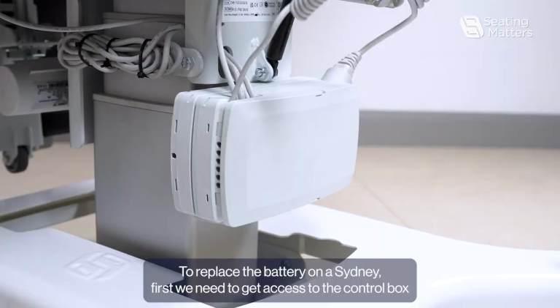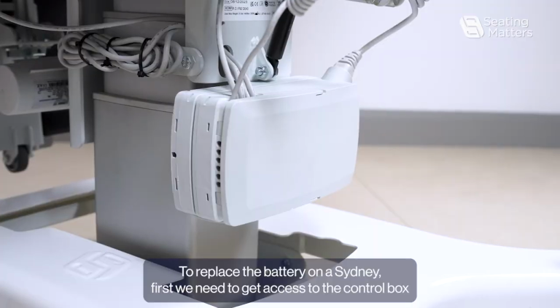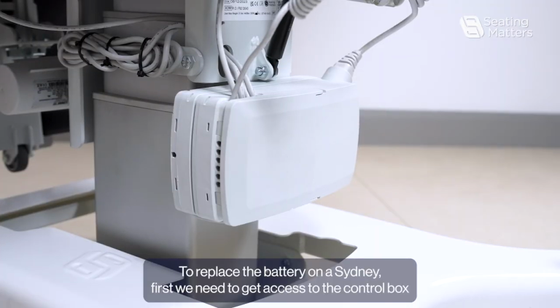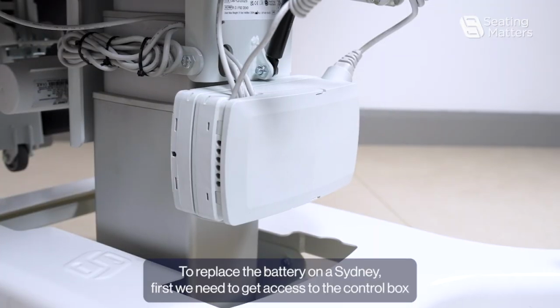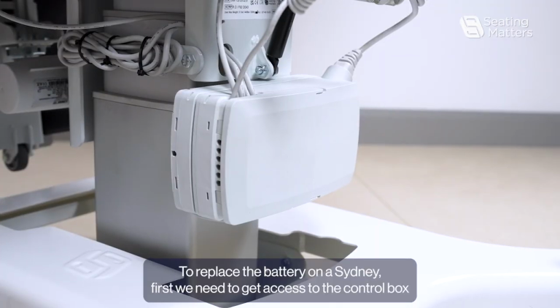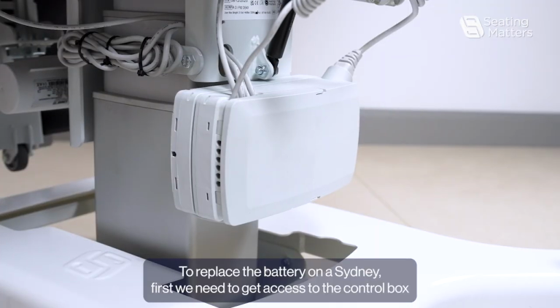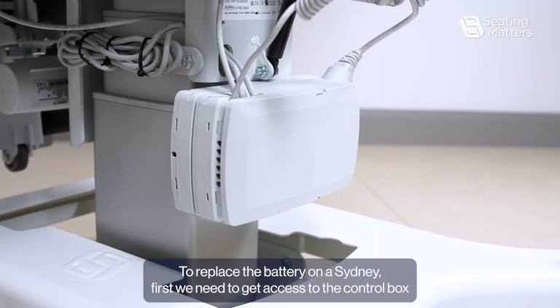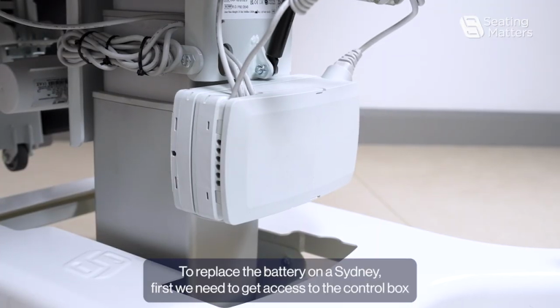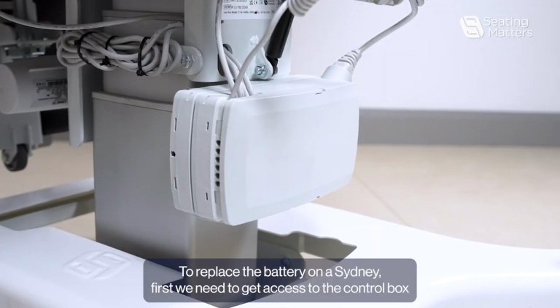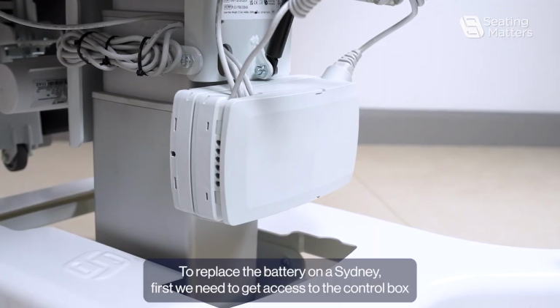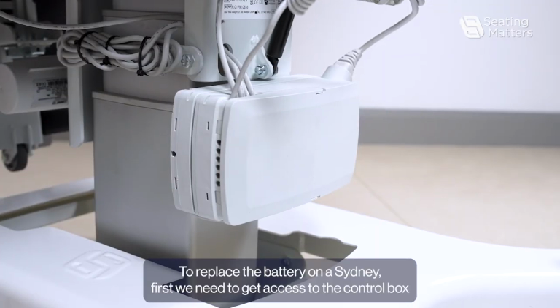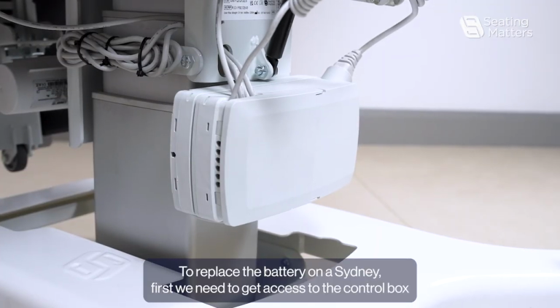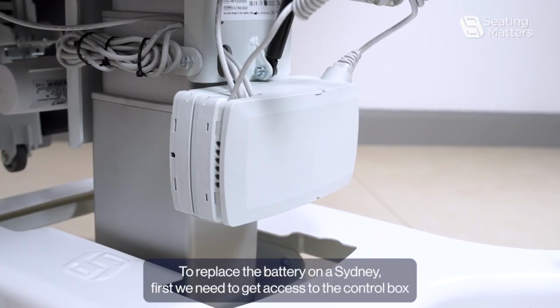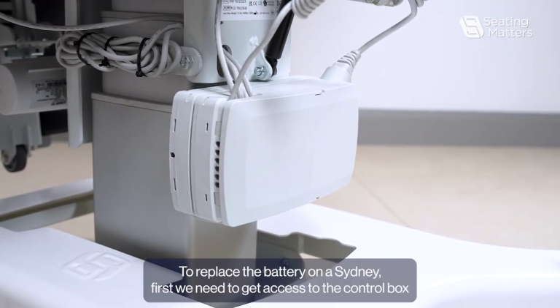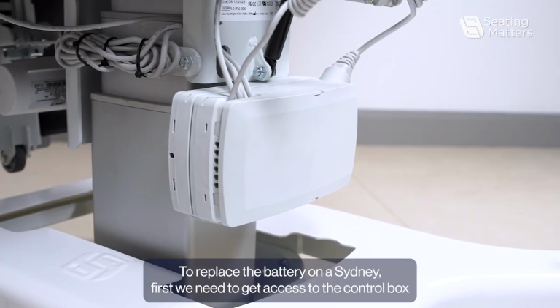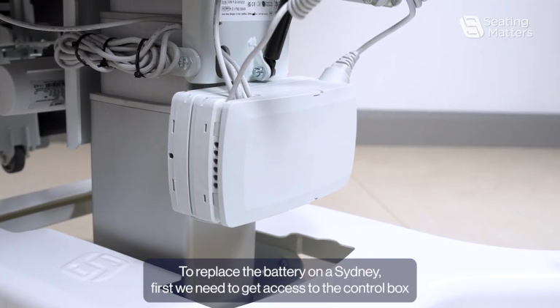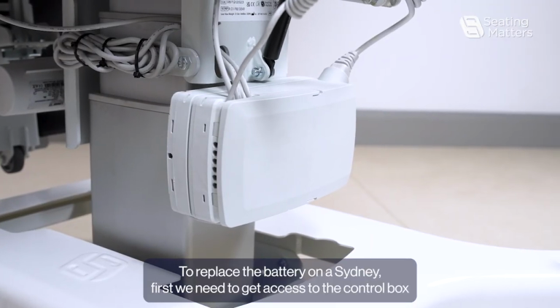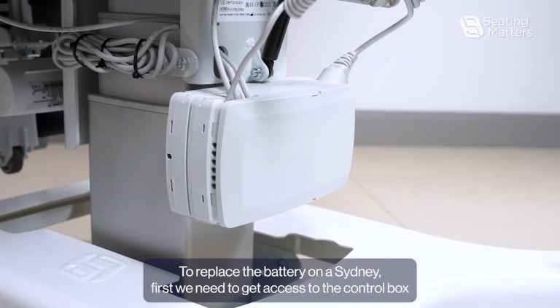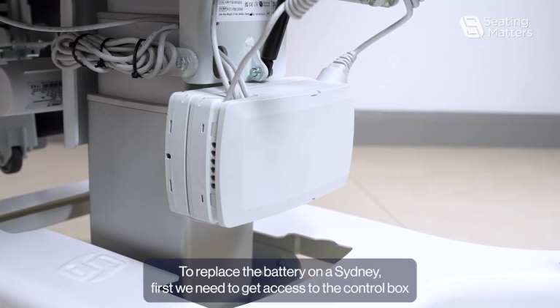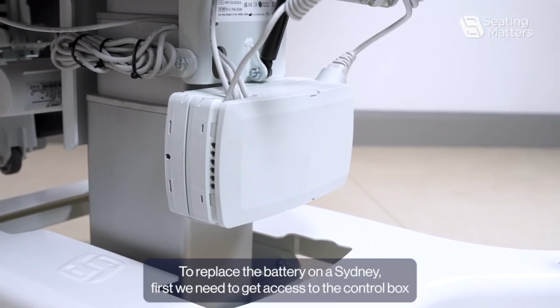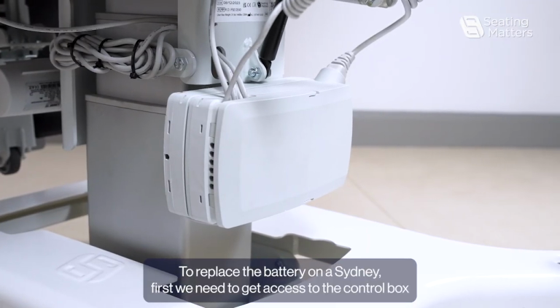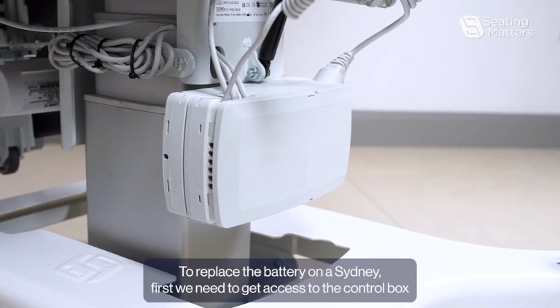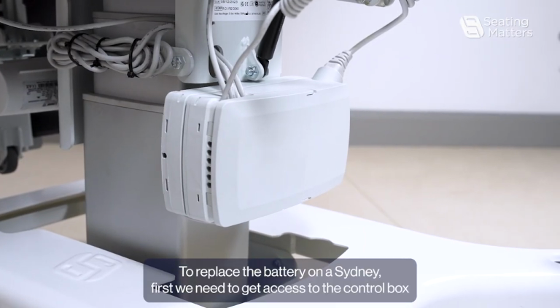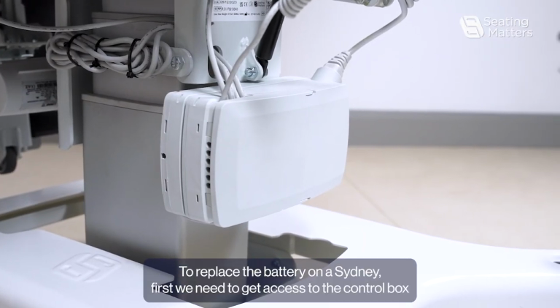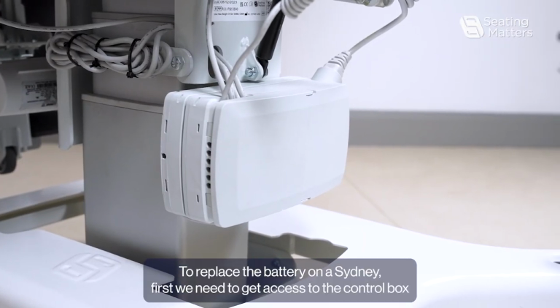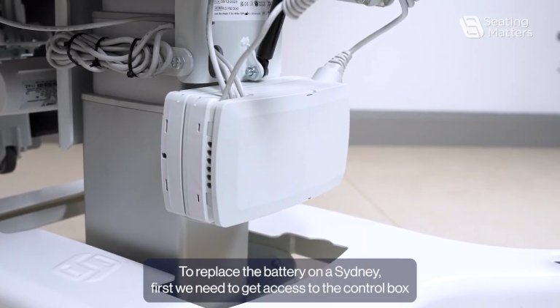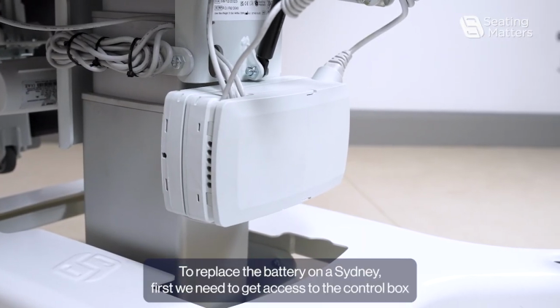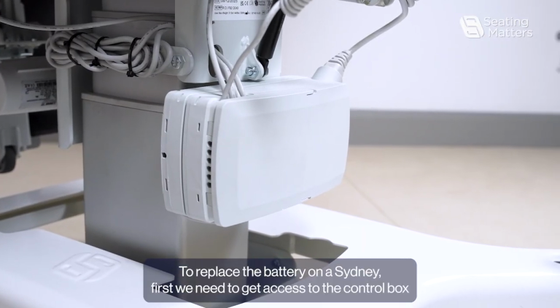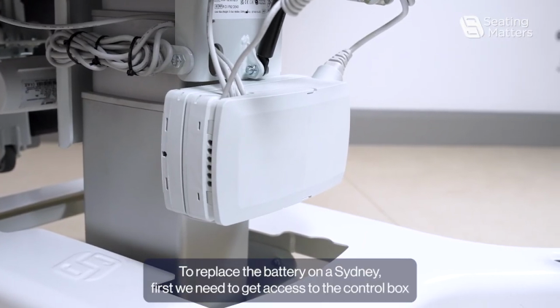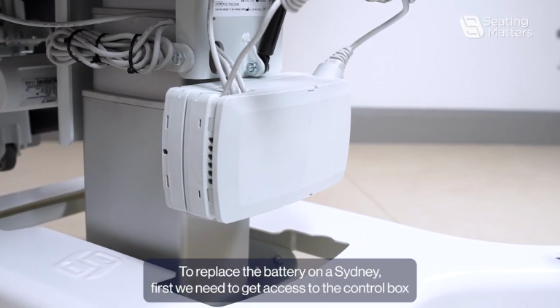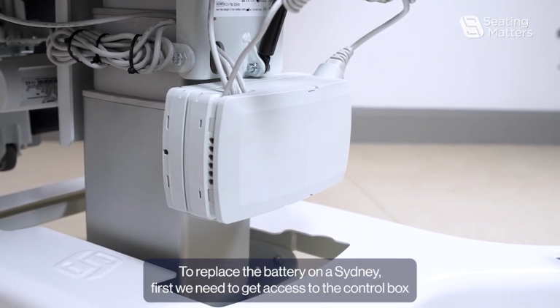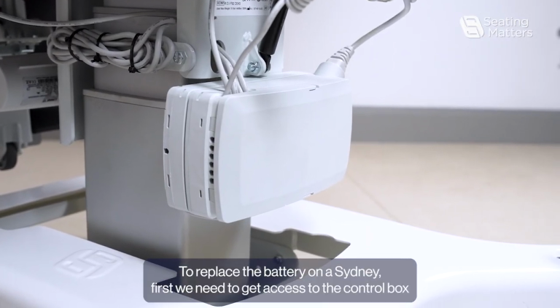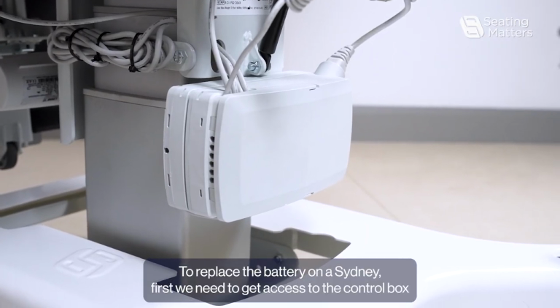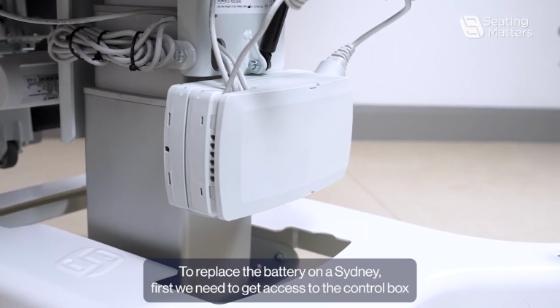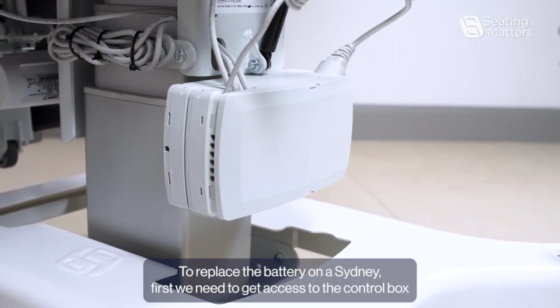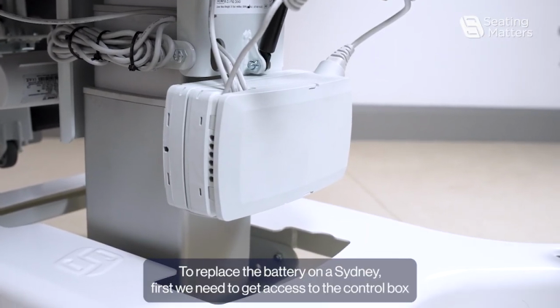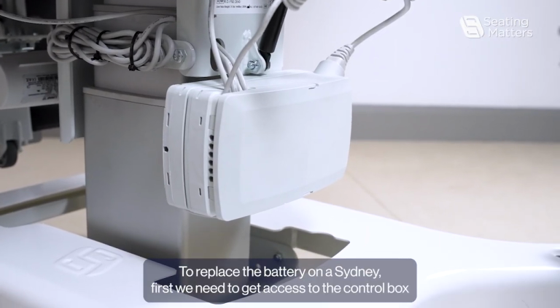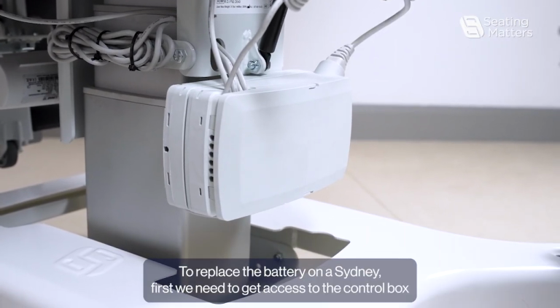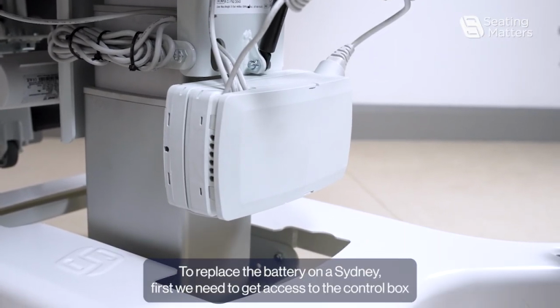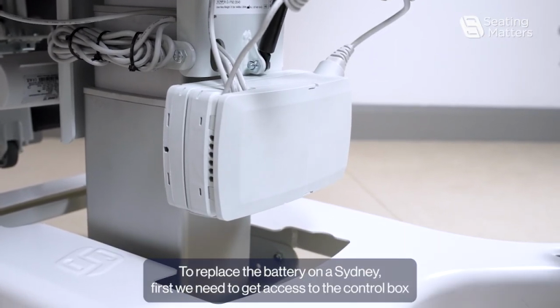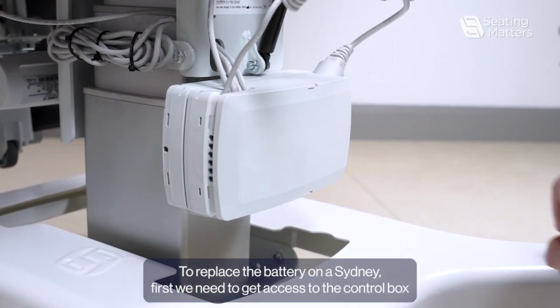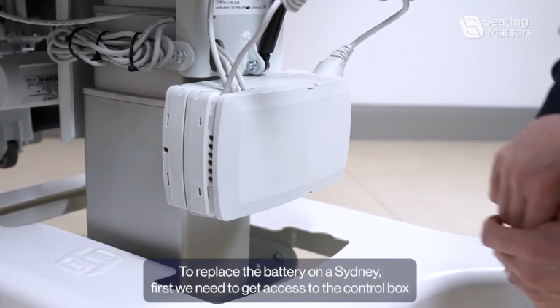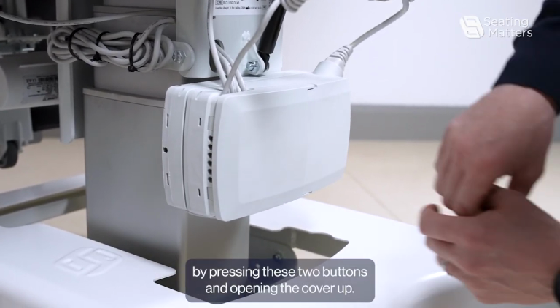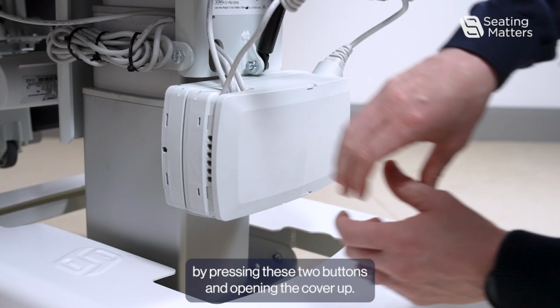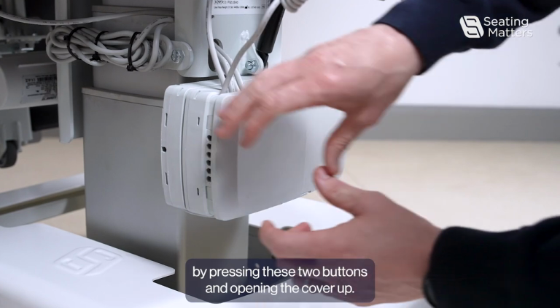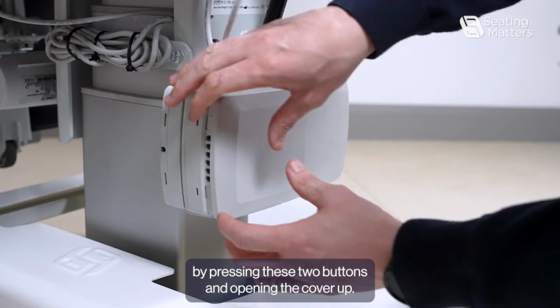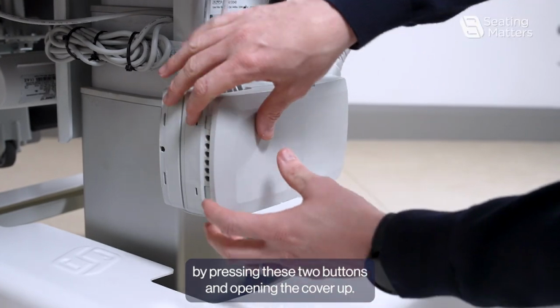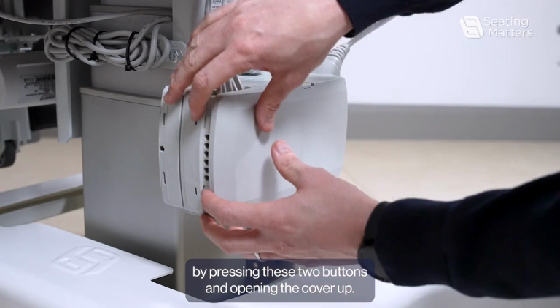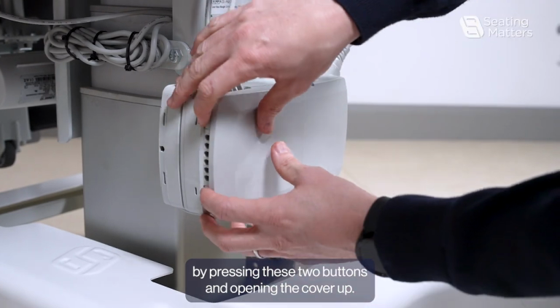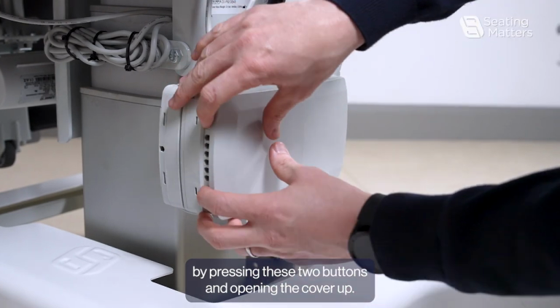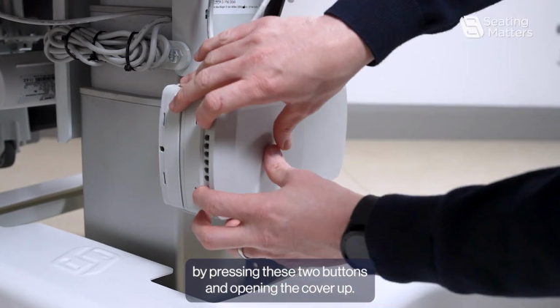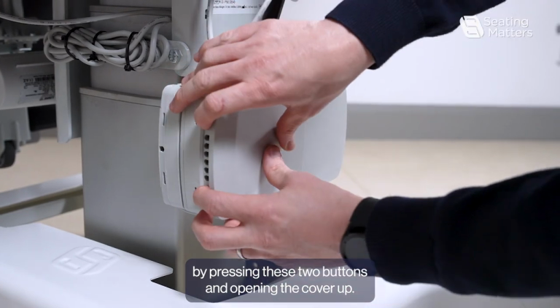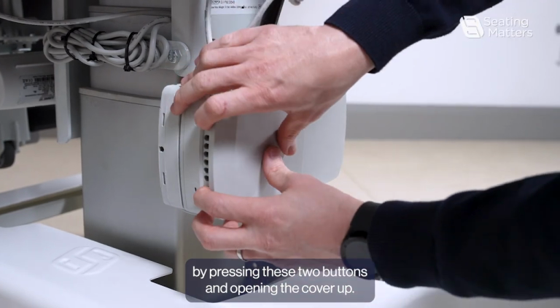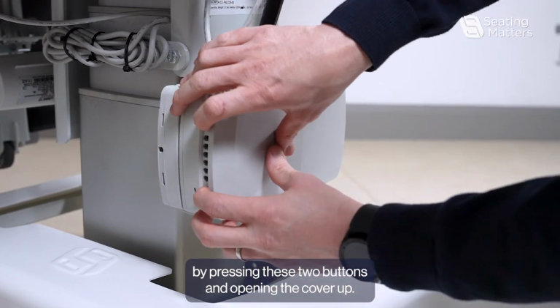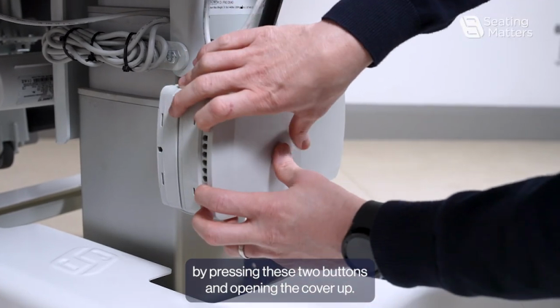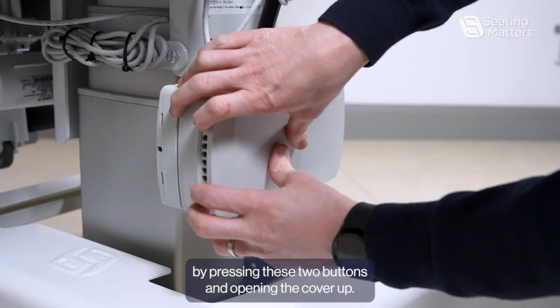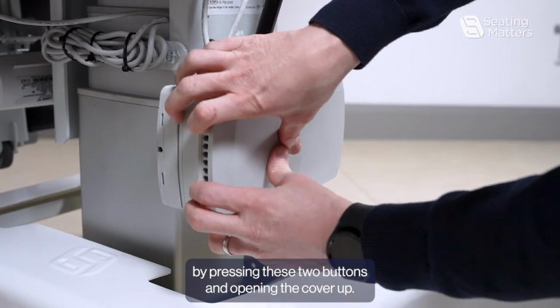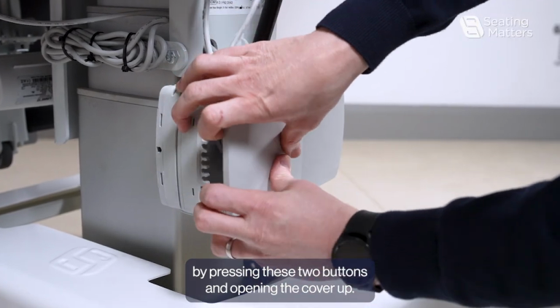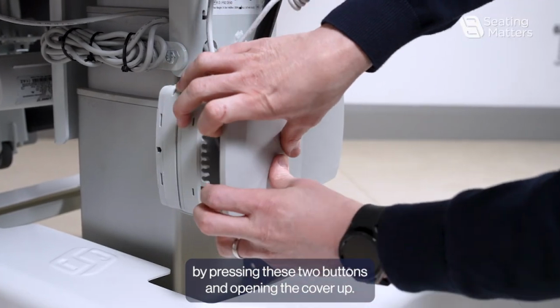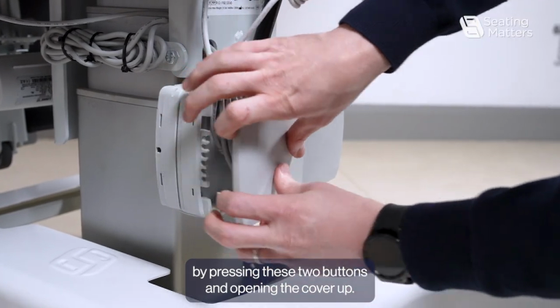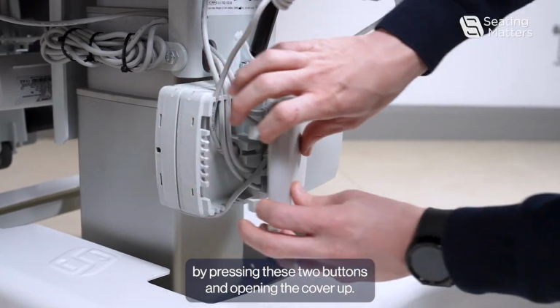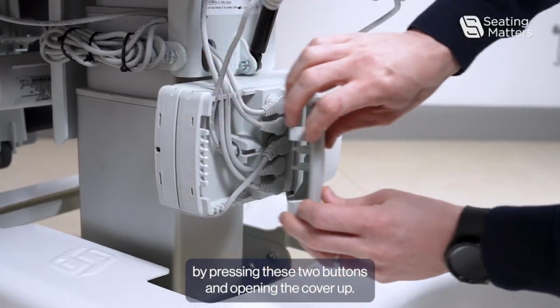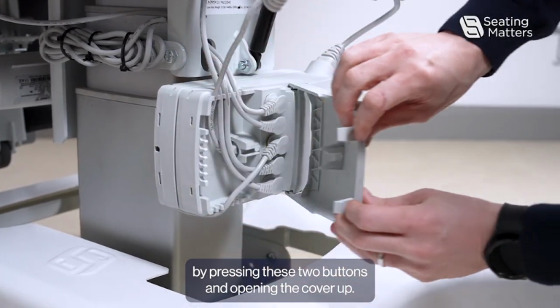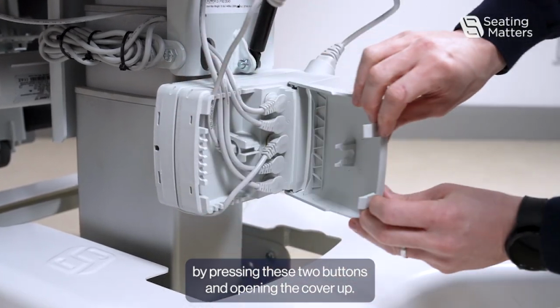To replace the battery on a Sydney, first we need to get access to the control box by pressing these two buttons and opening the cover up.